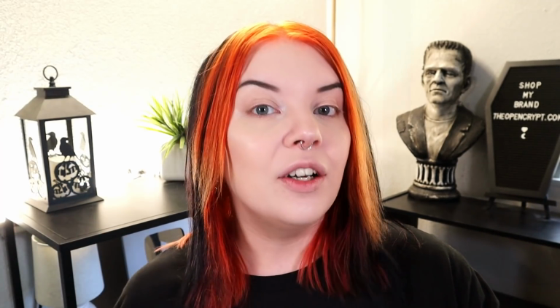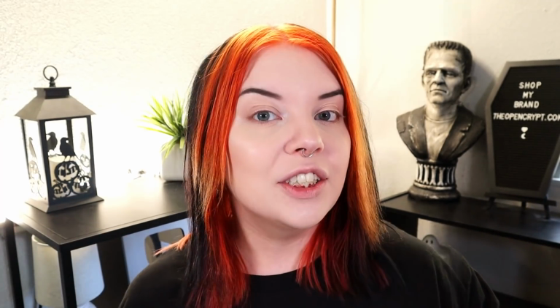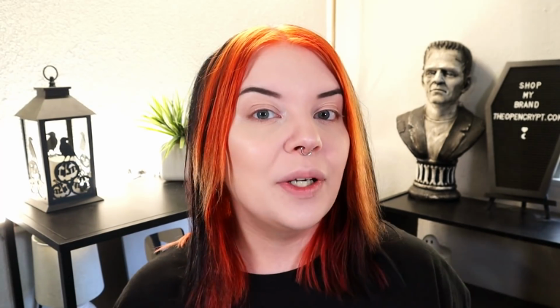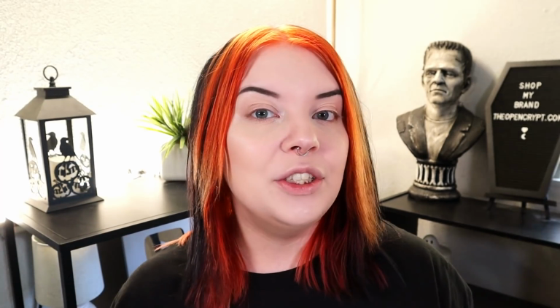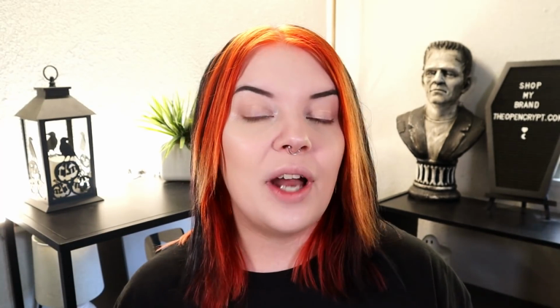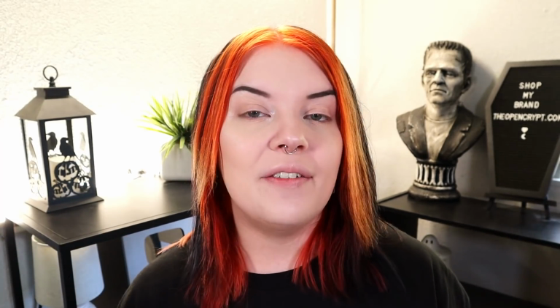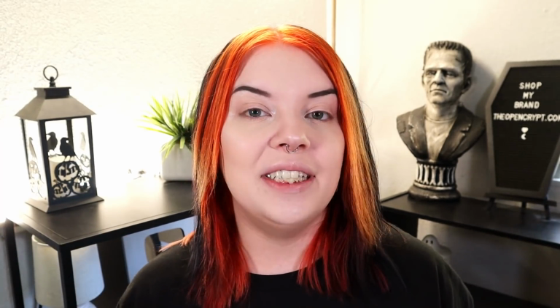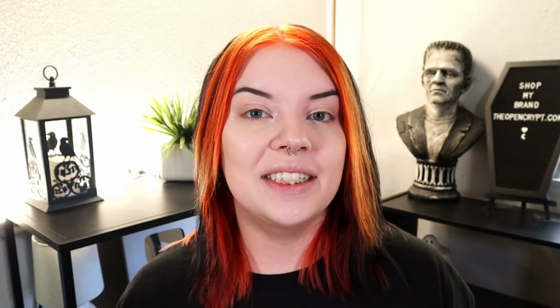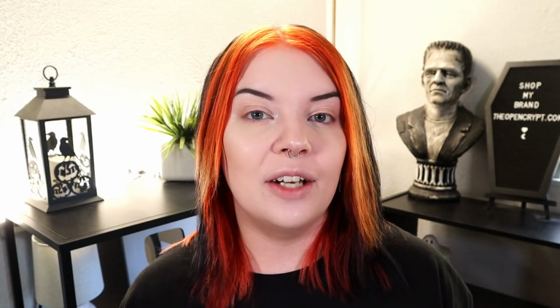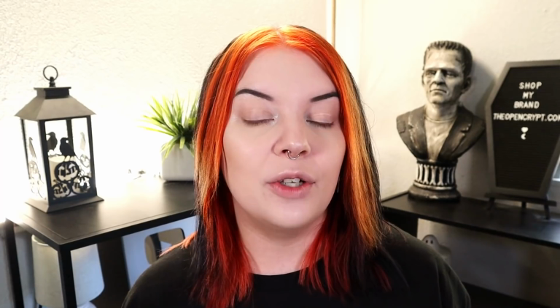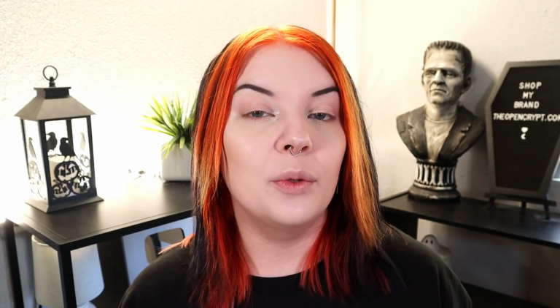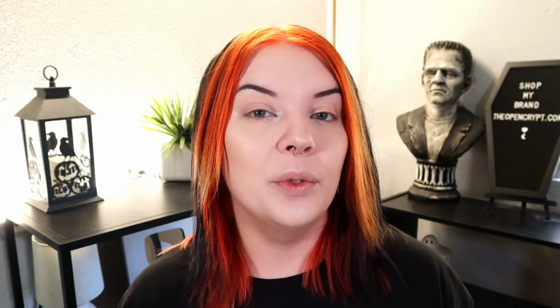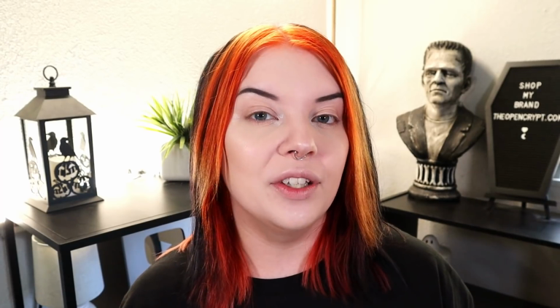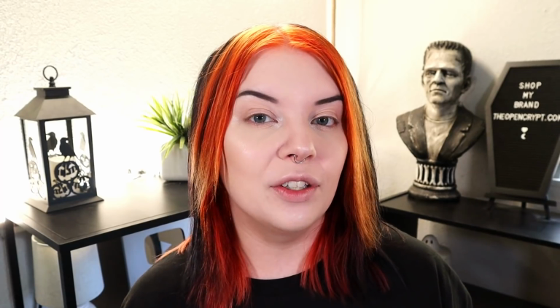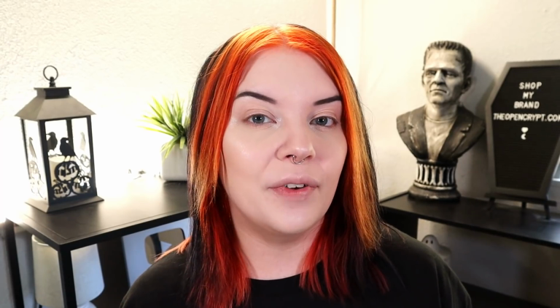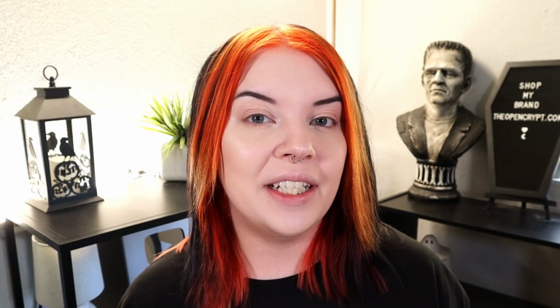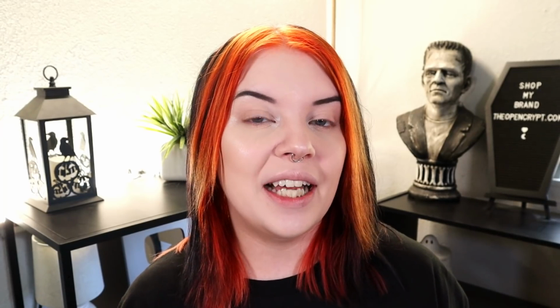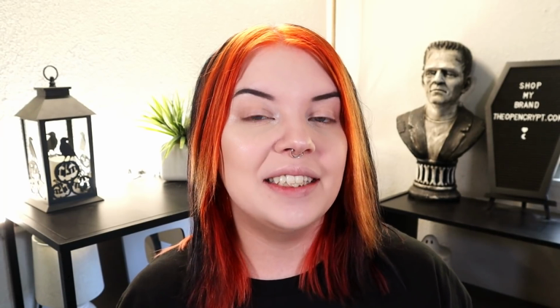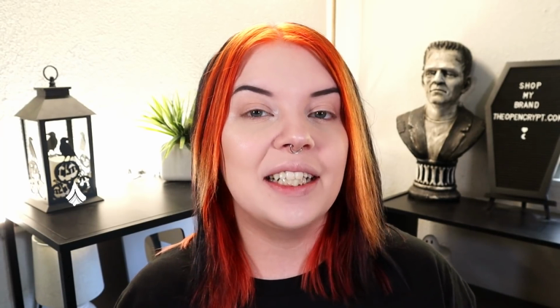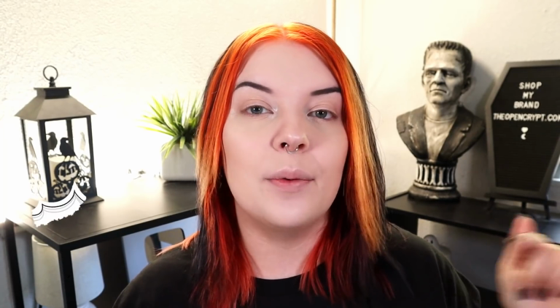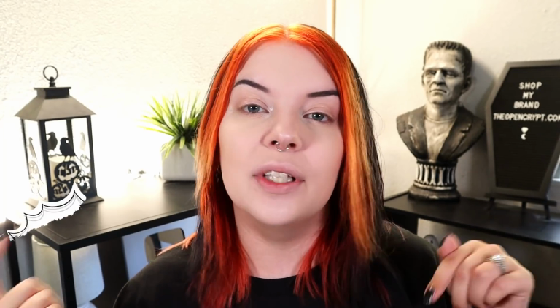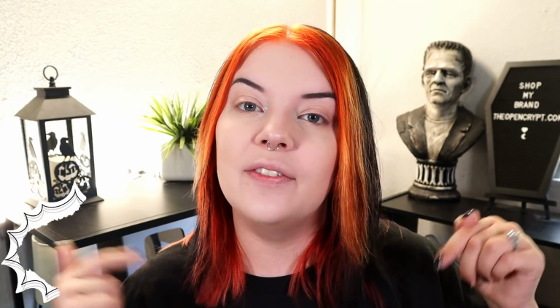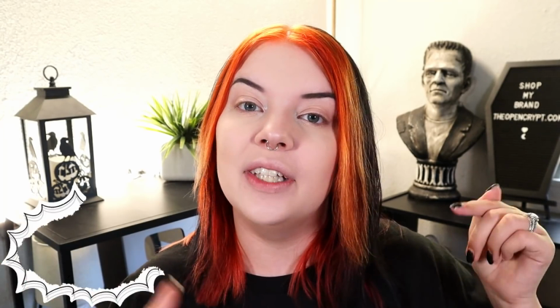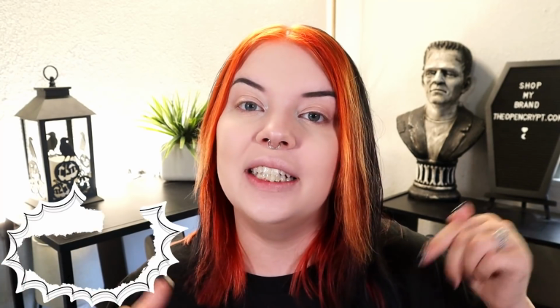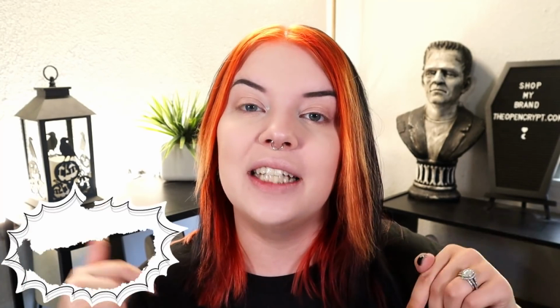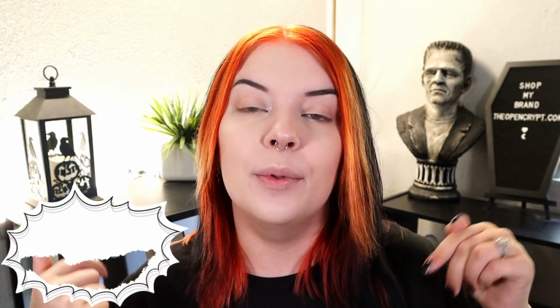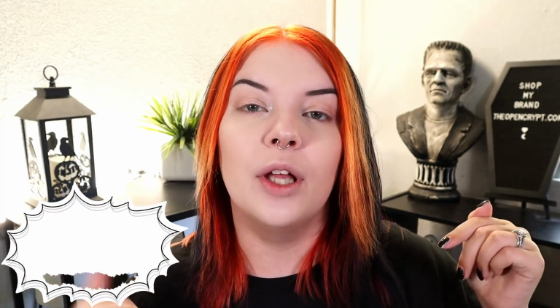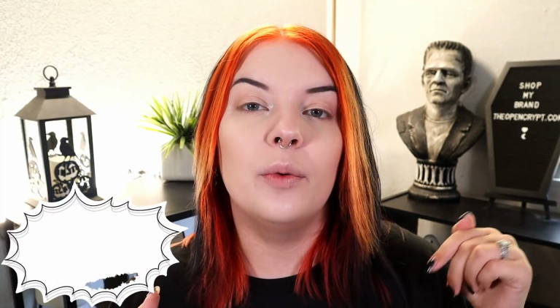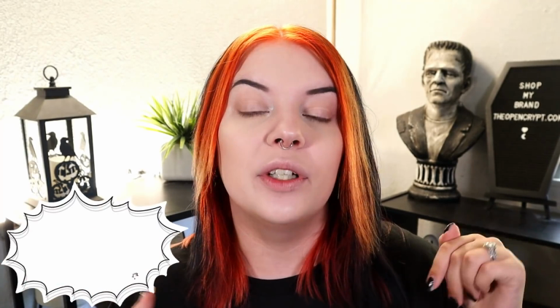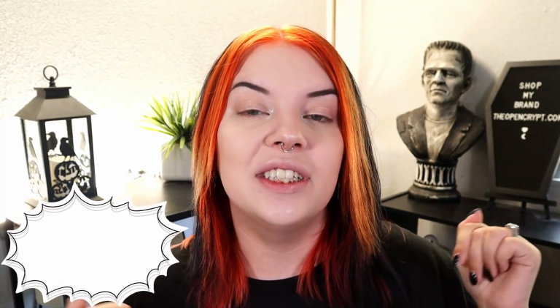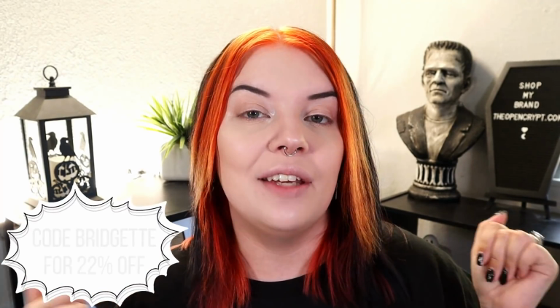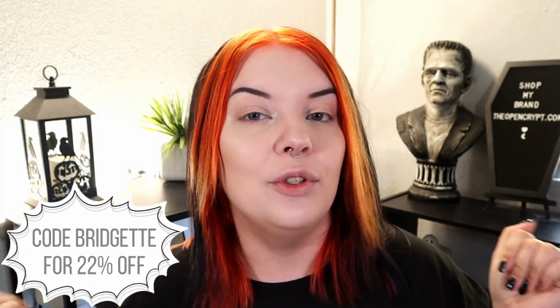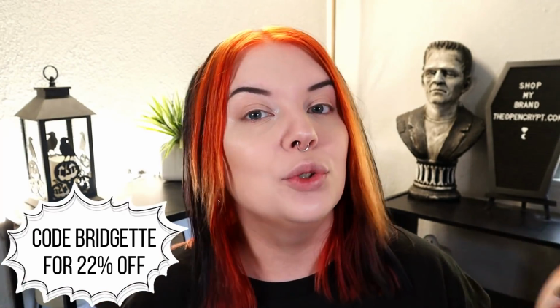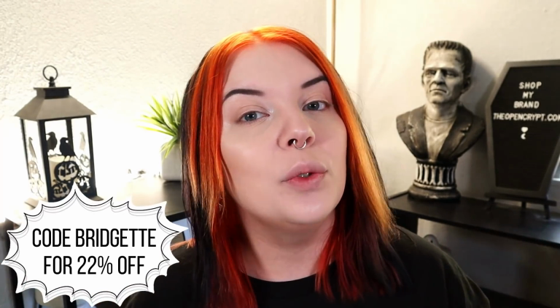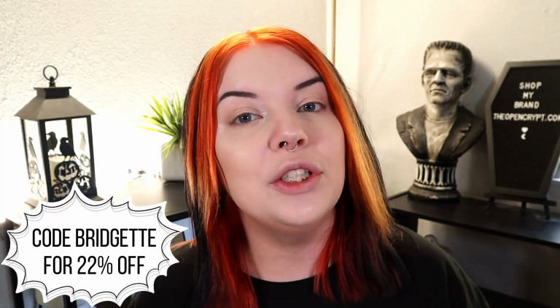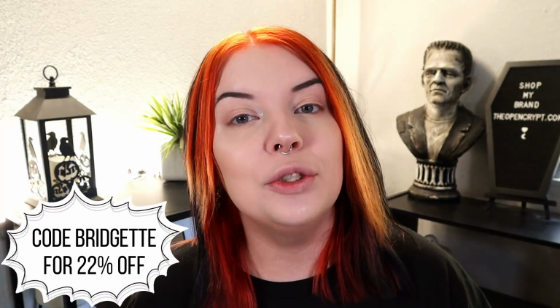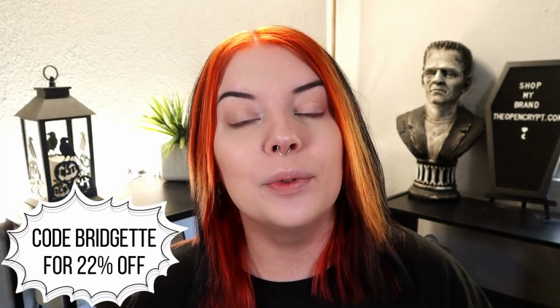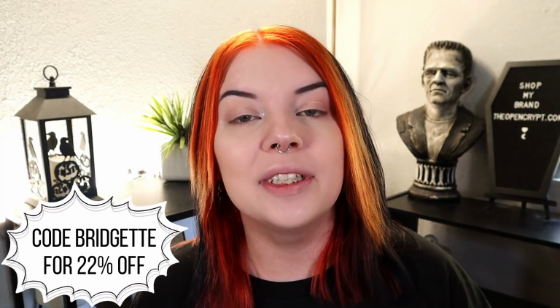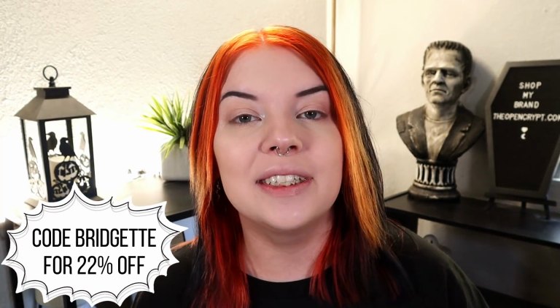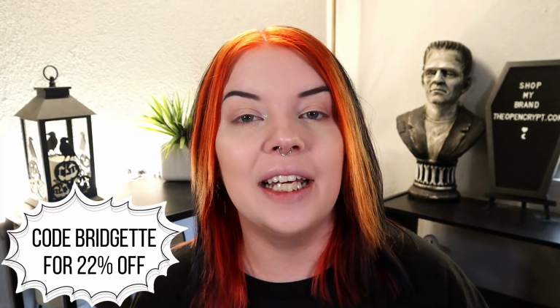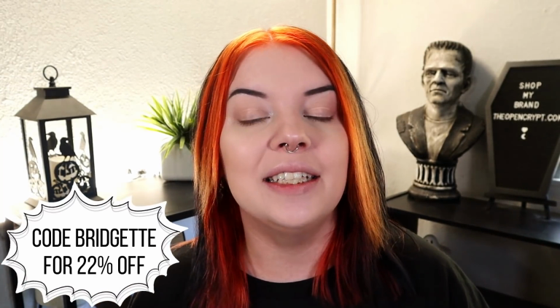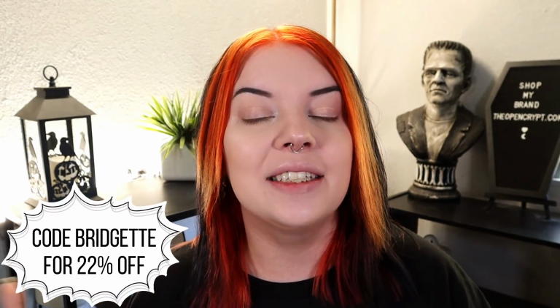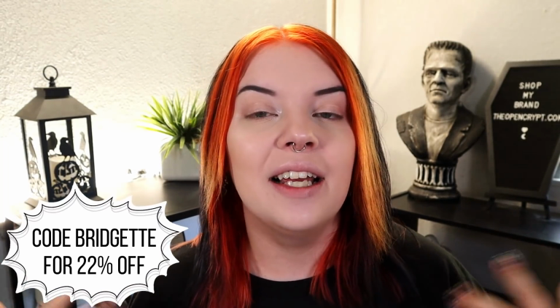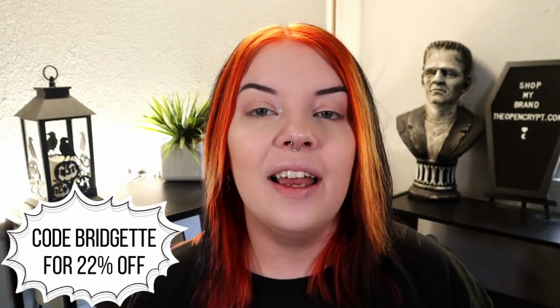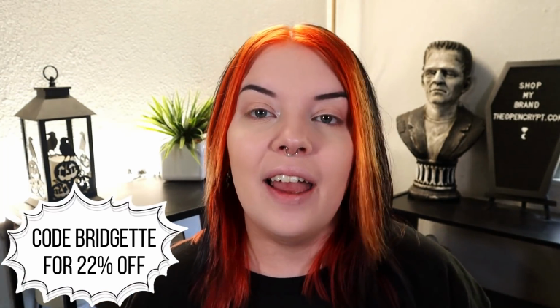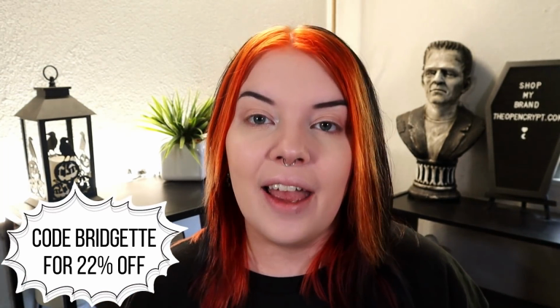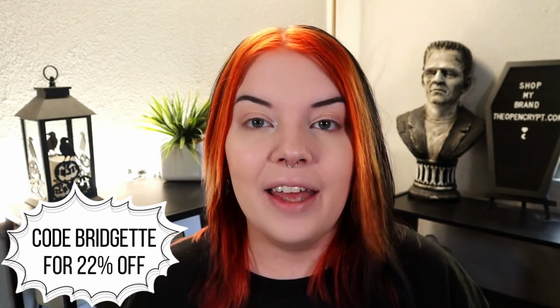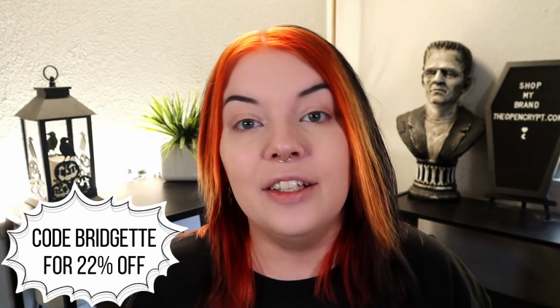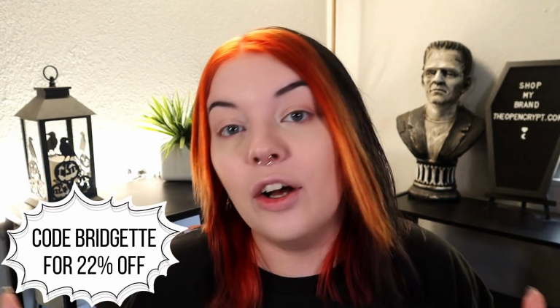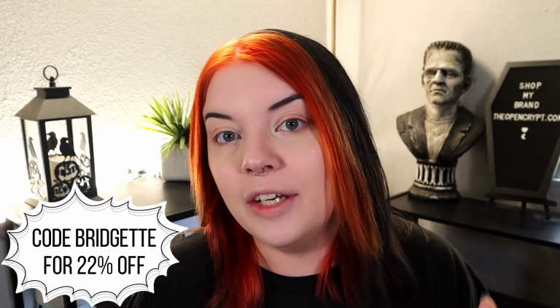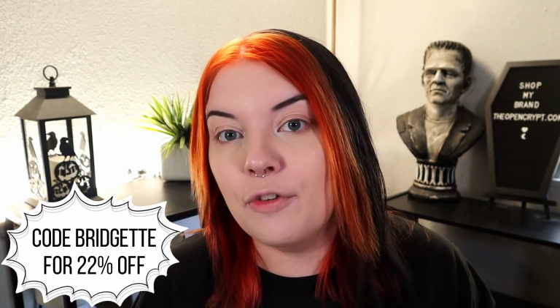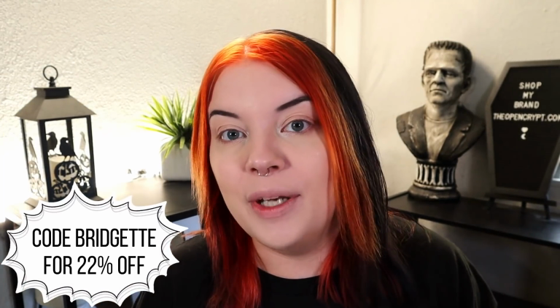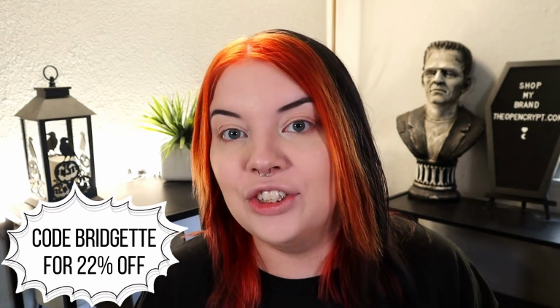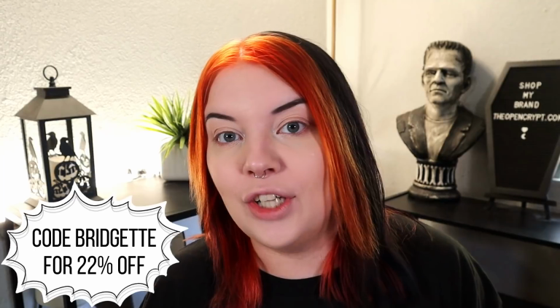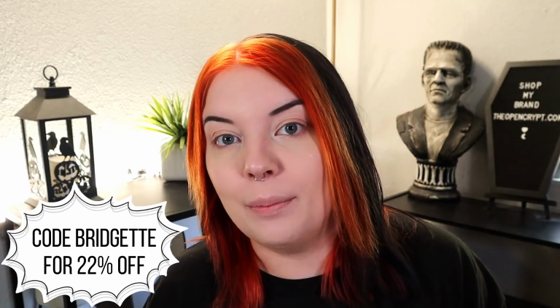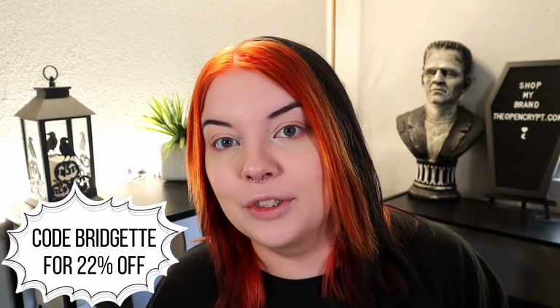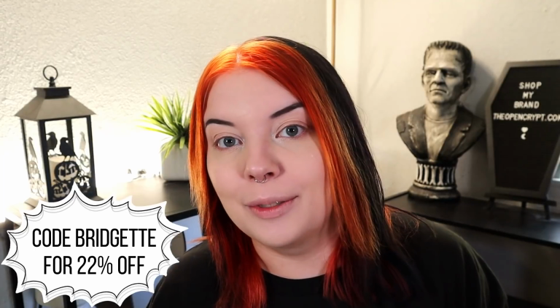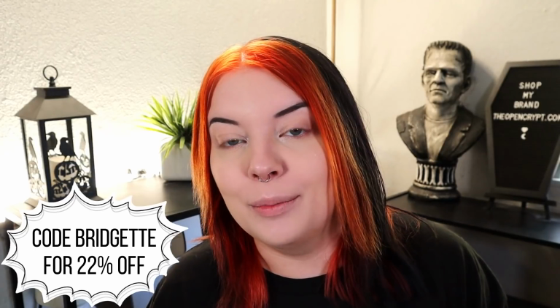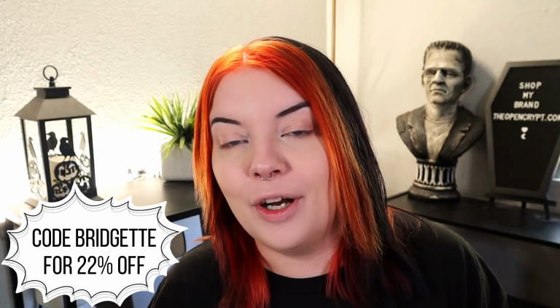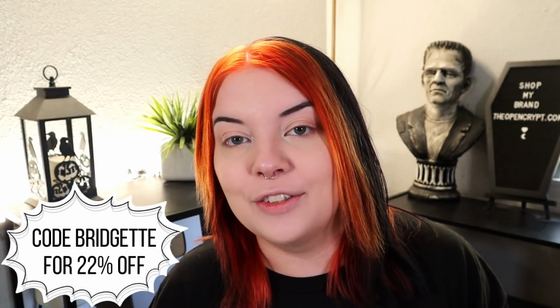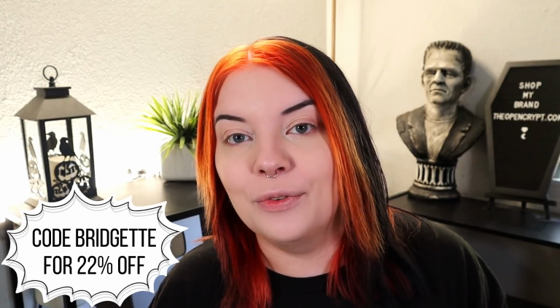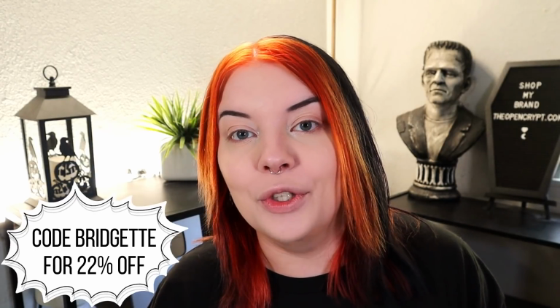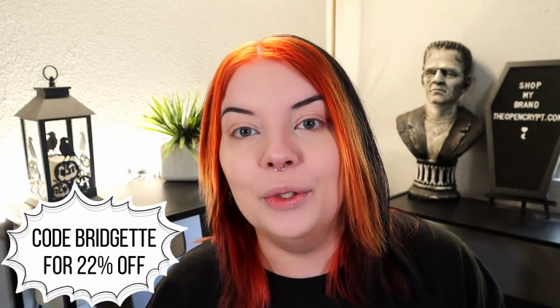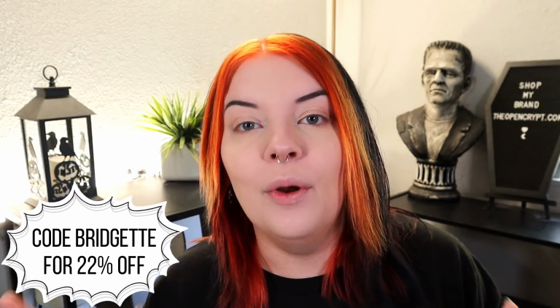I do have a discount code with Look Fantastic — I will leave it linked down below. It'll save you 22% and all the information is at the top of the description box for you.